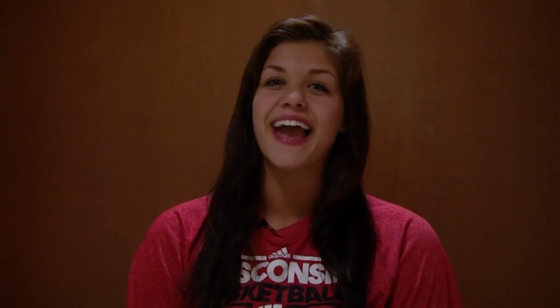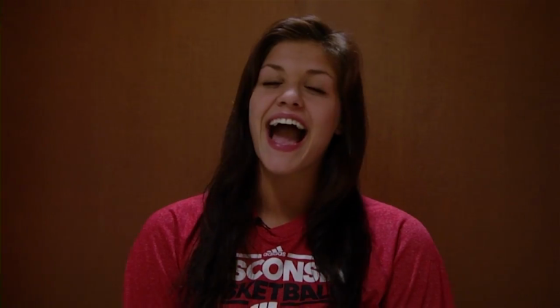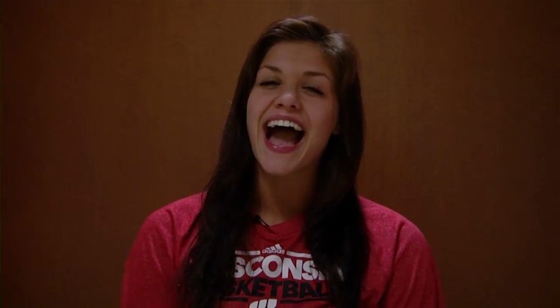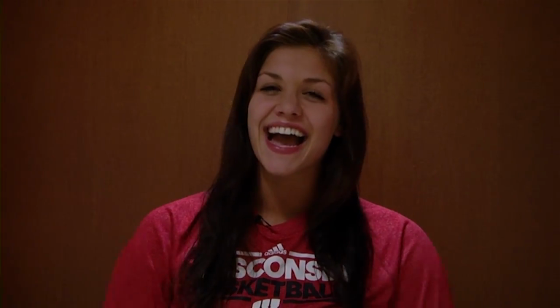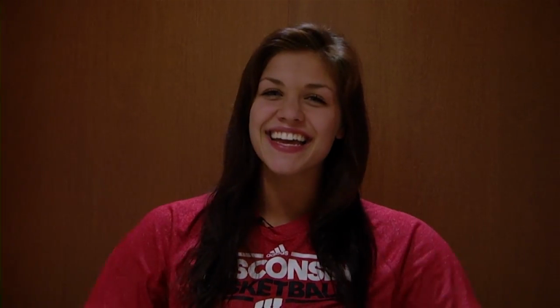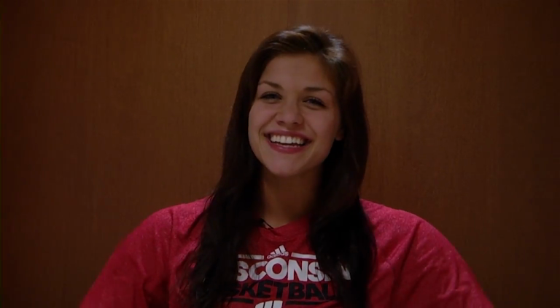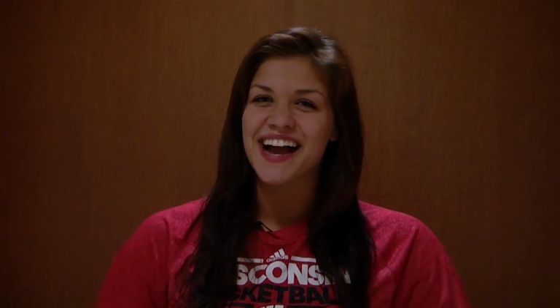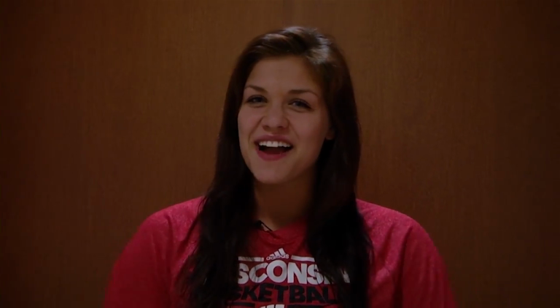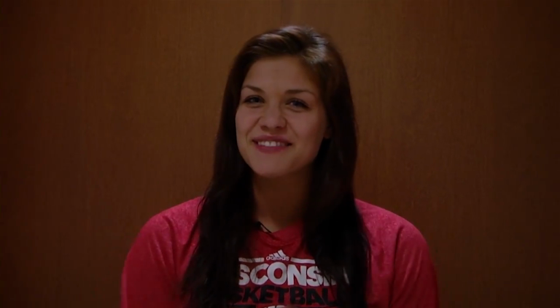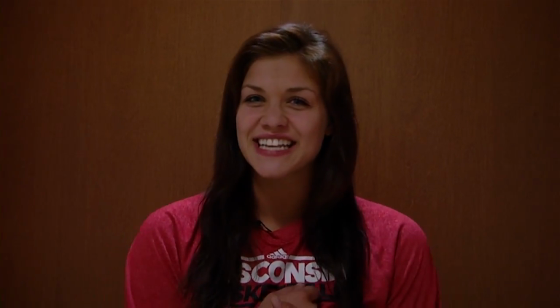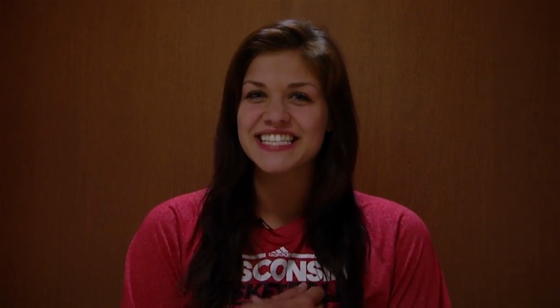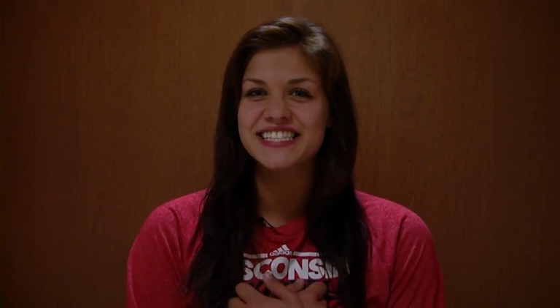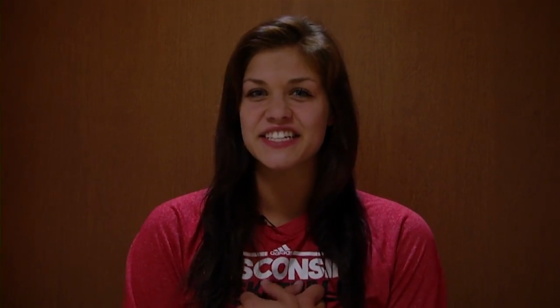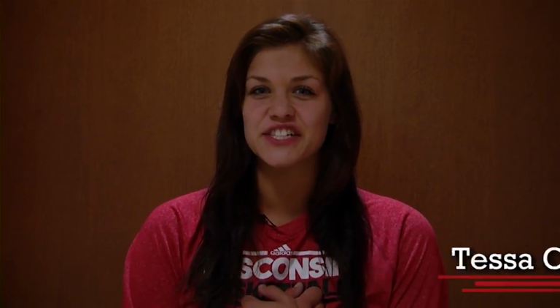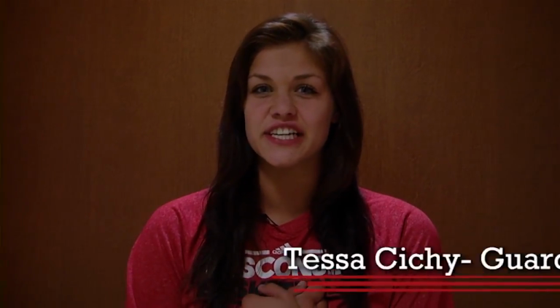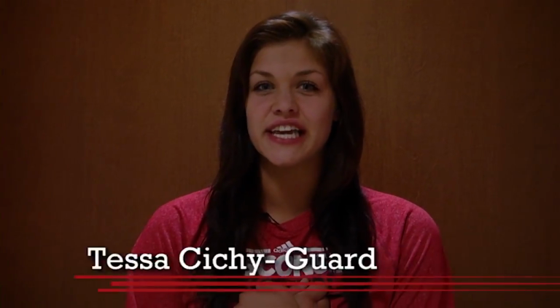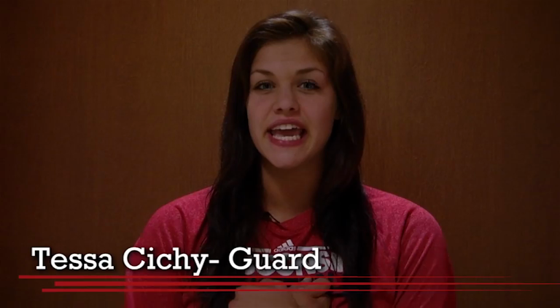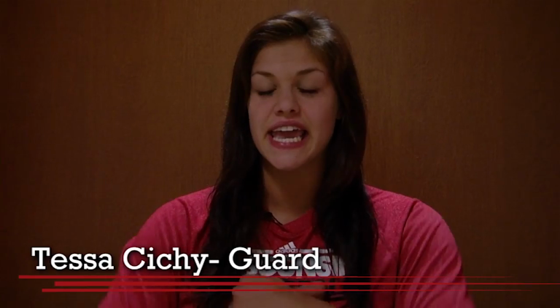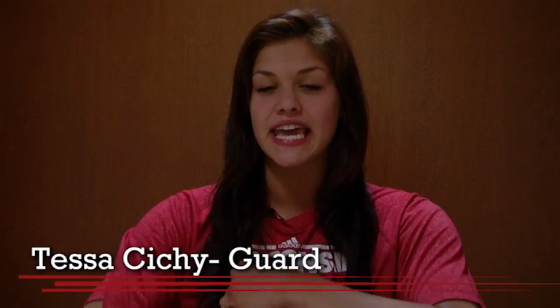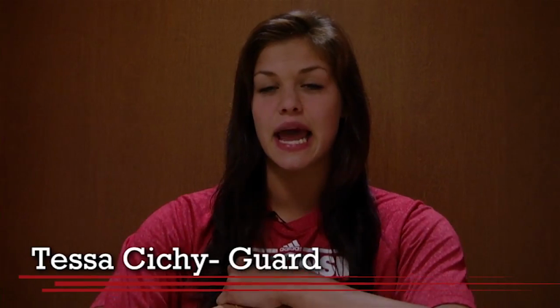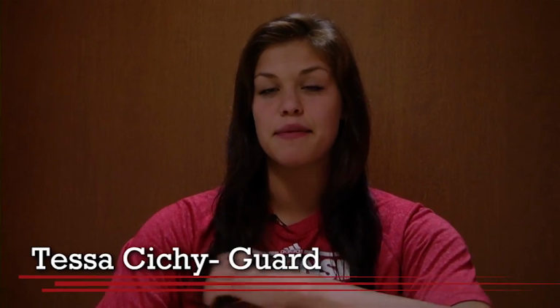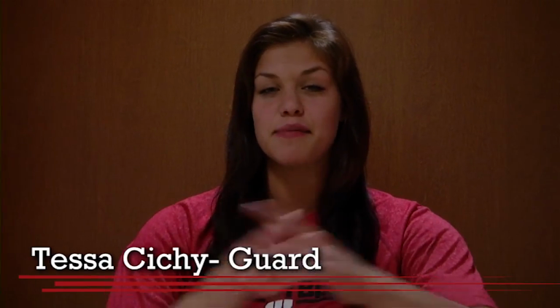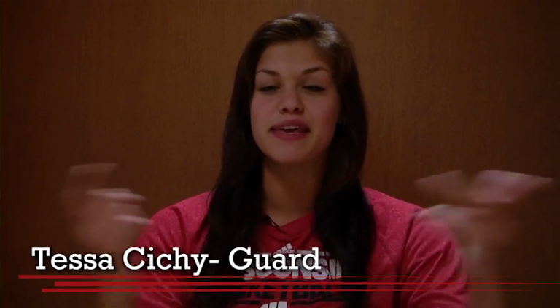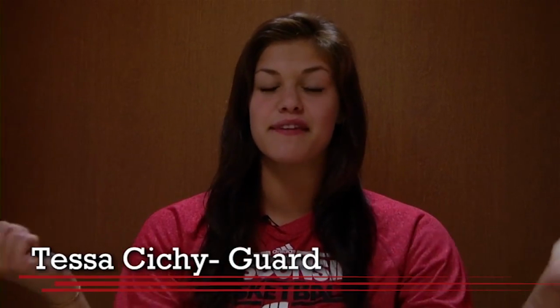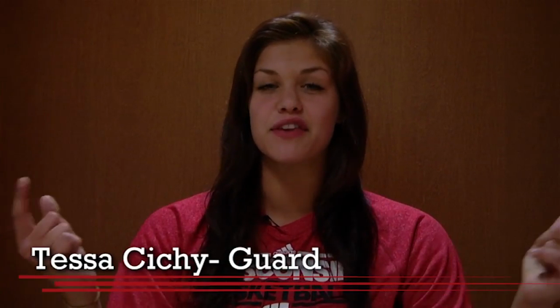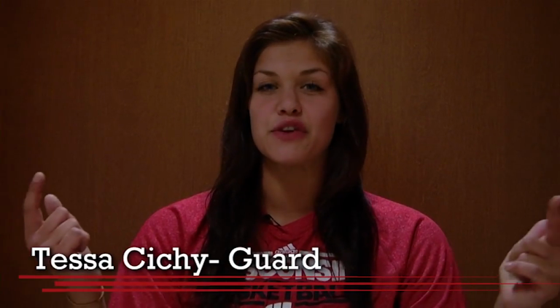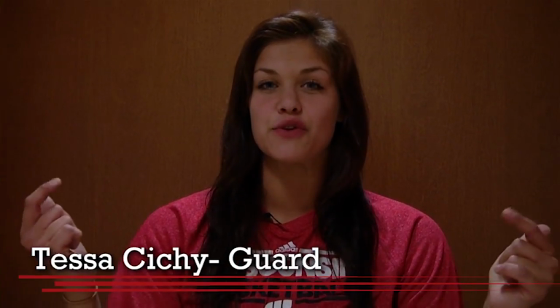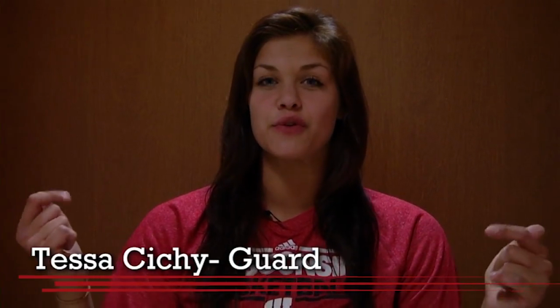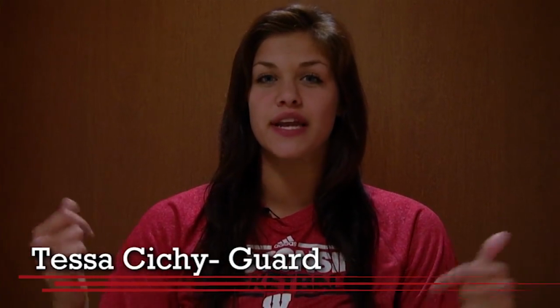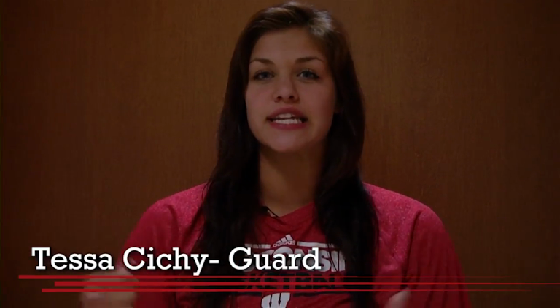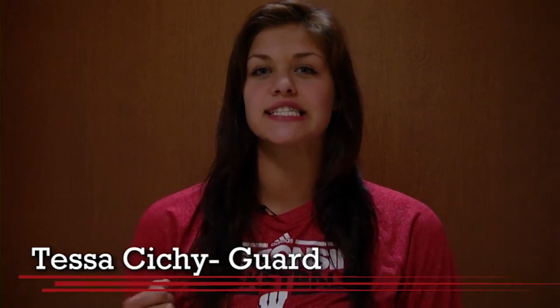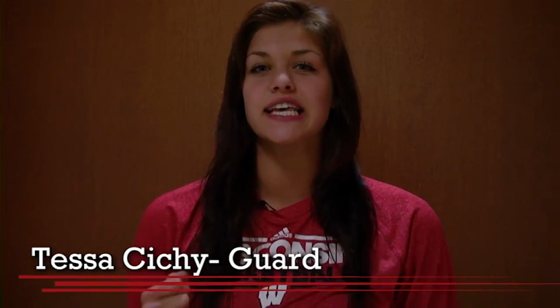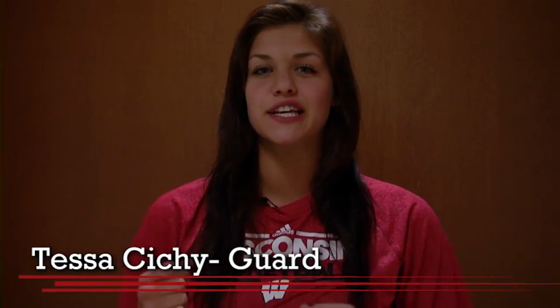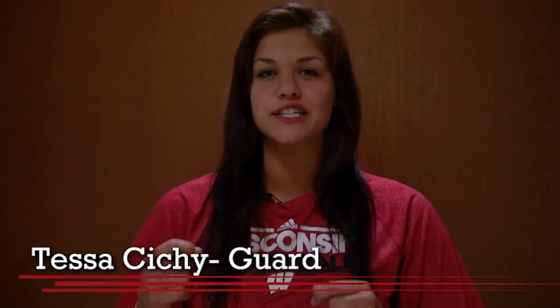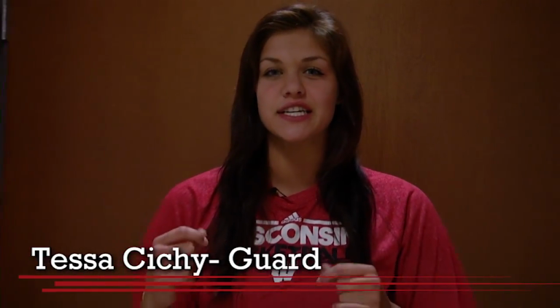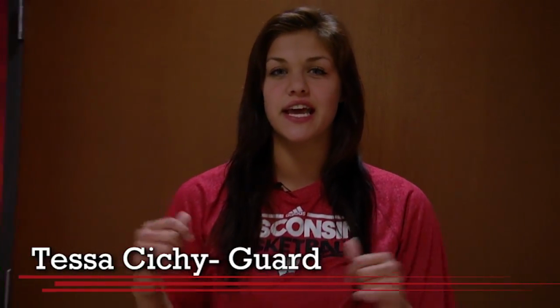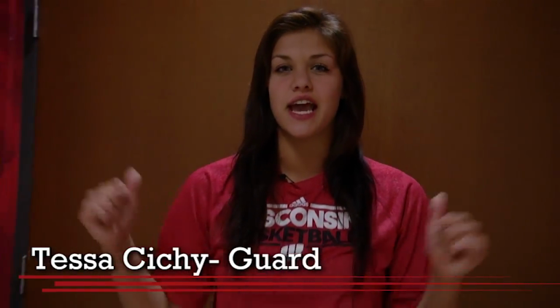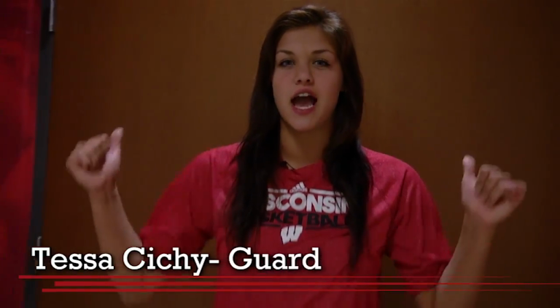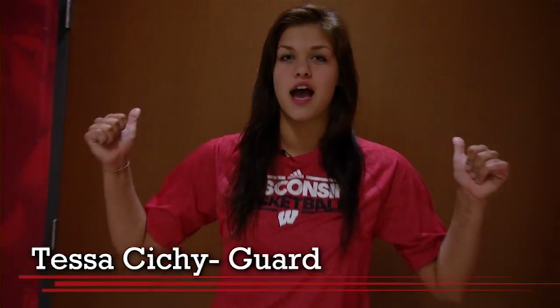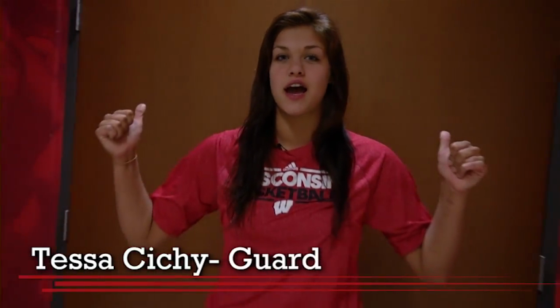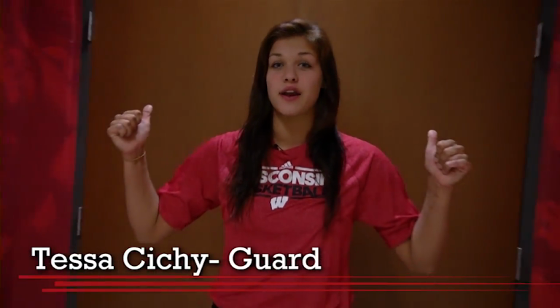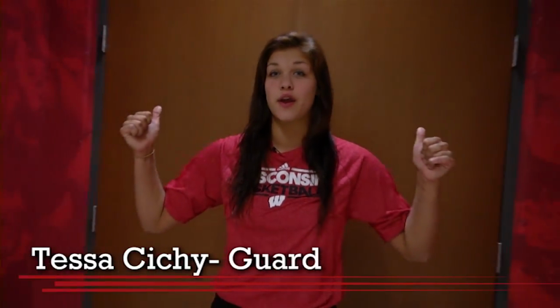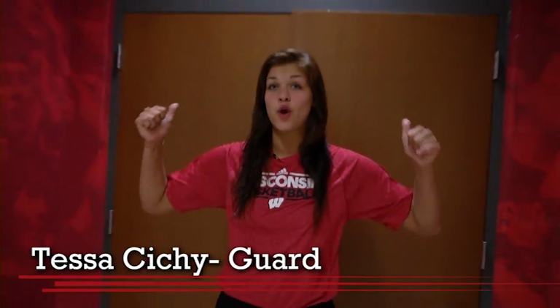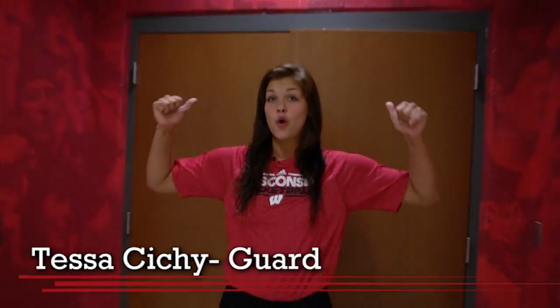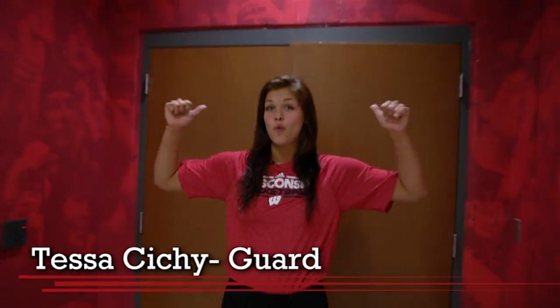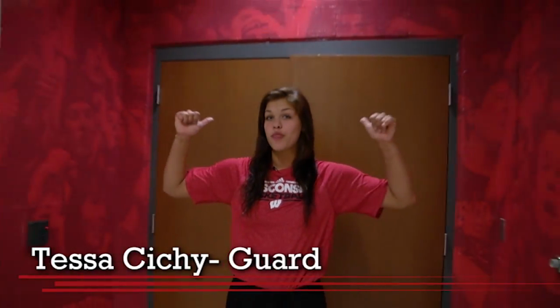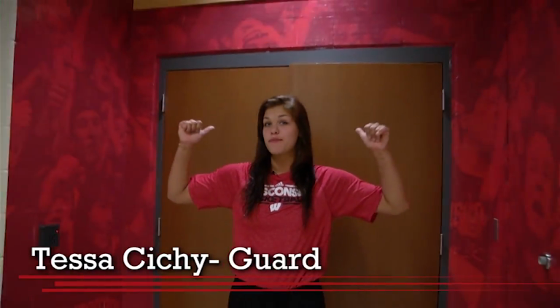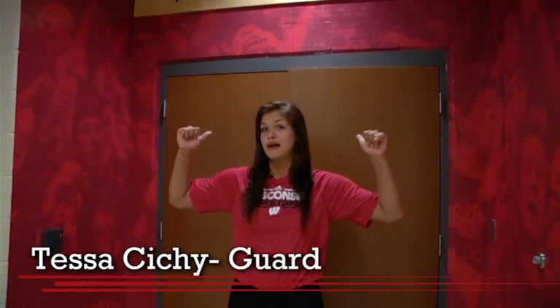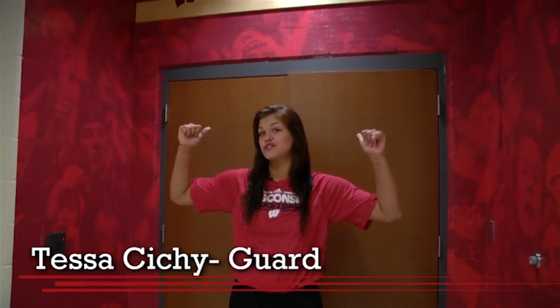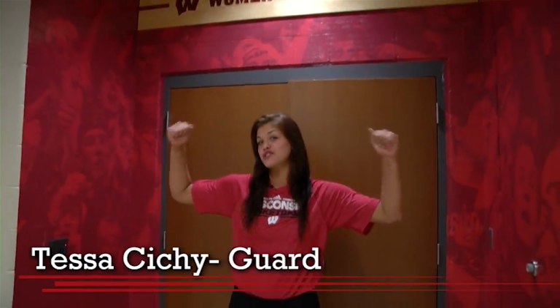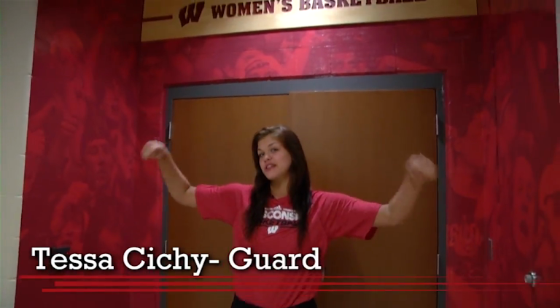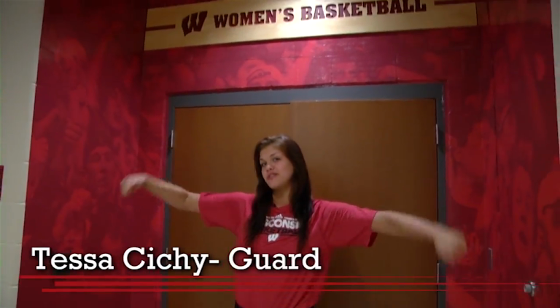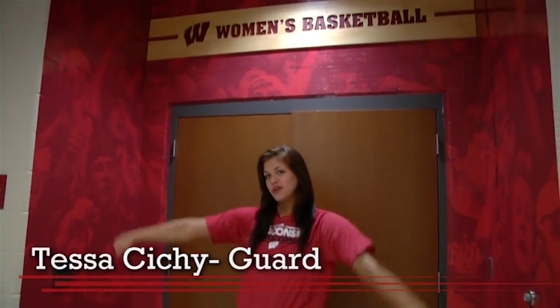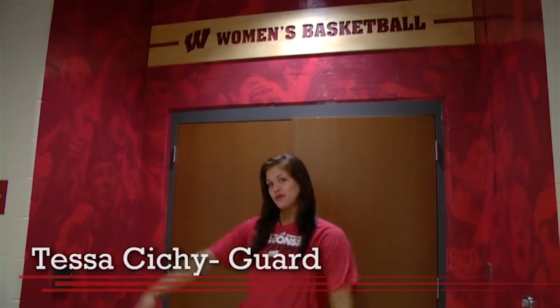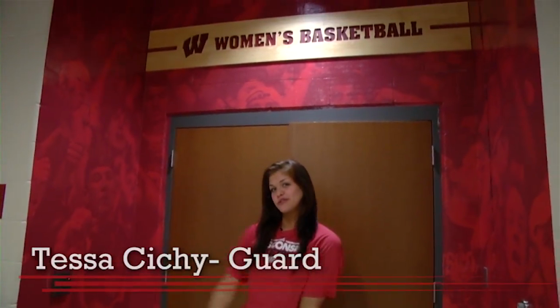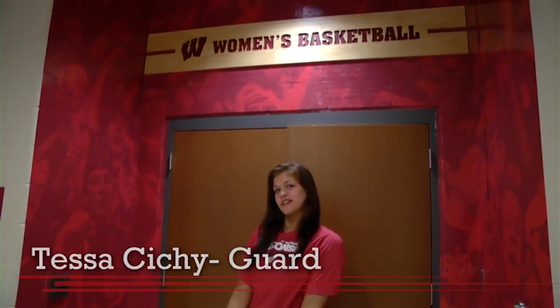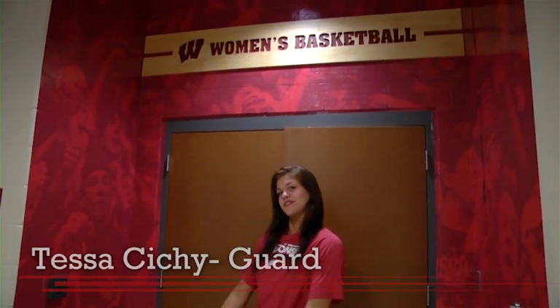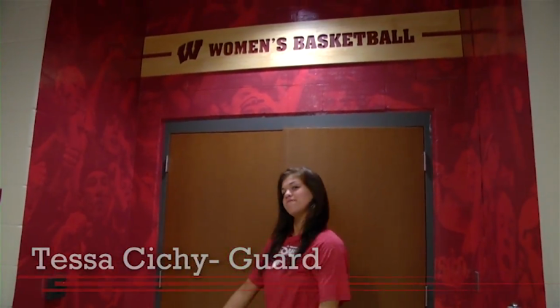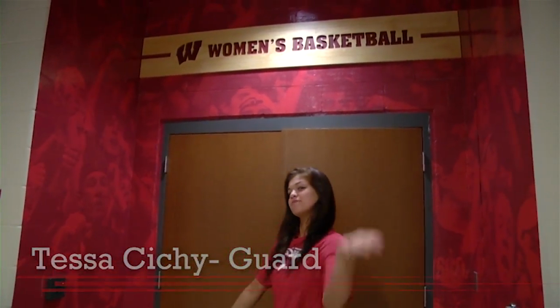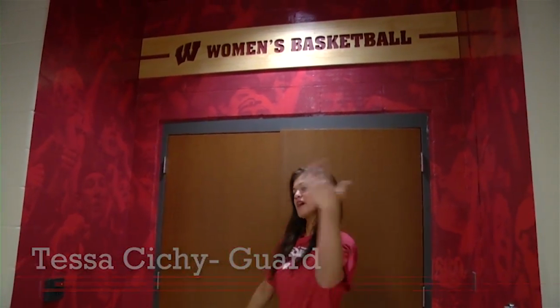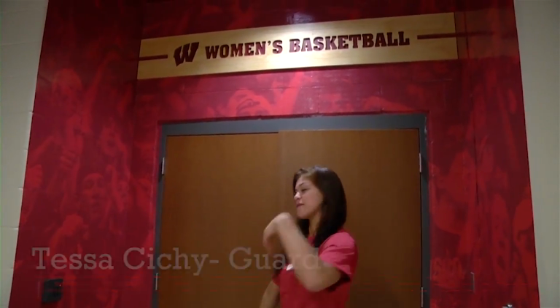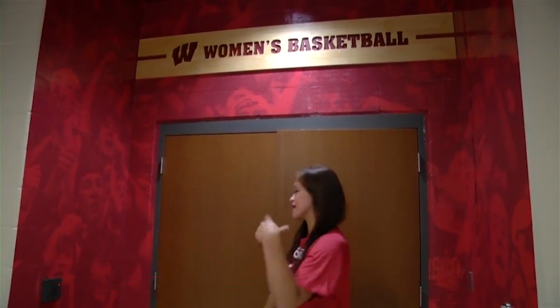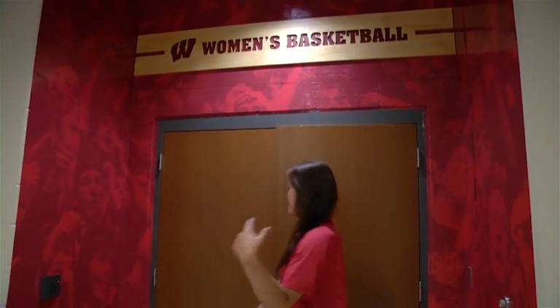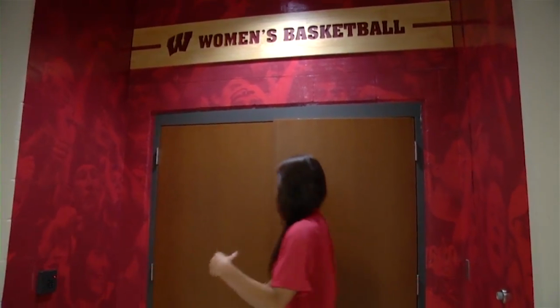Hi, I'm Tessa Cicci, and I'm going to be giving you an inside look today on where the Badgers live in the Kohl Center. Come on in.